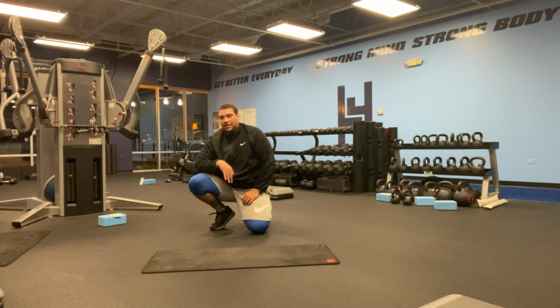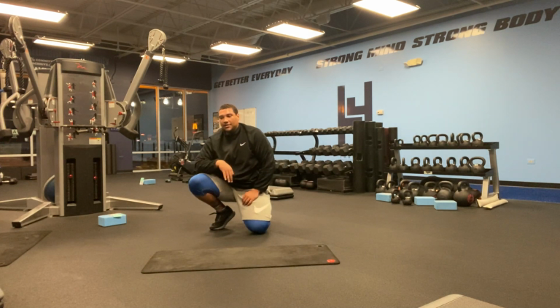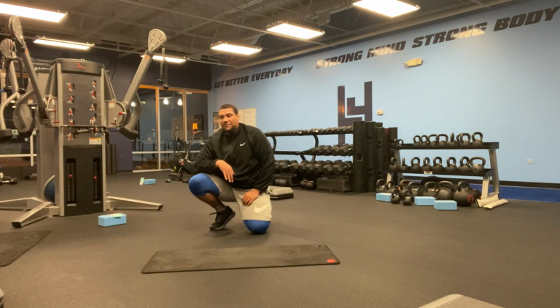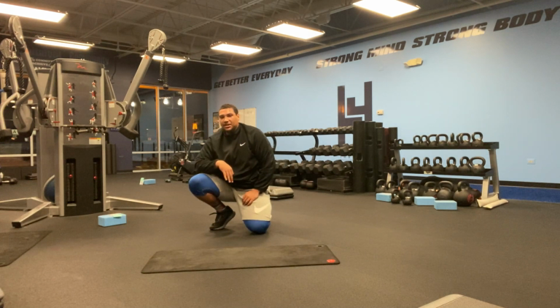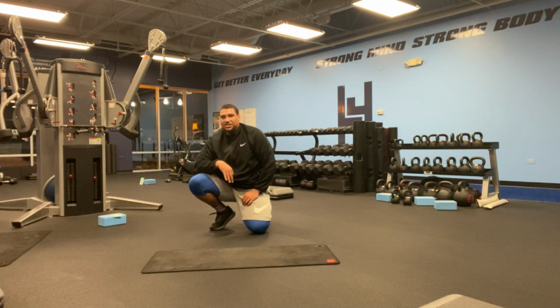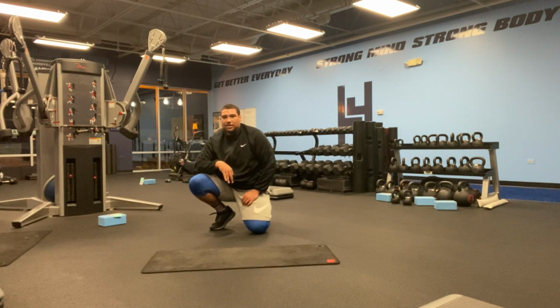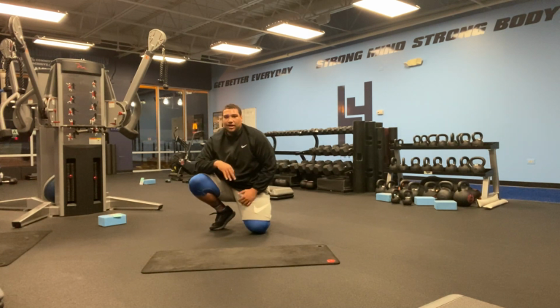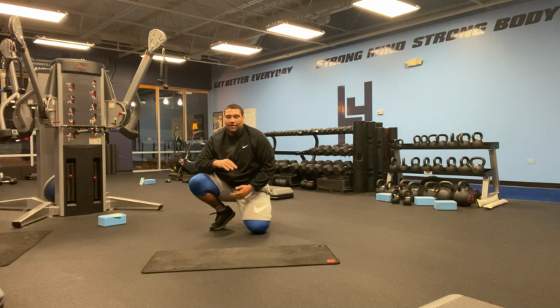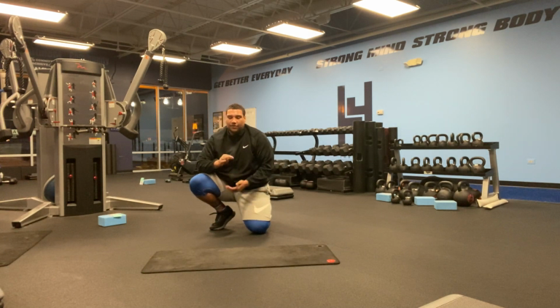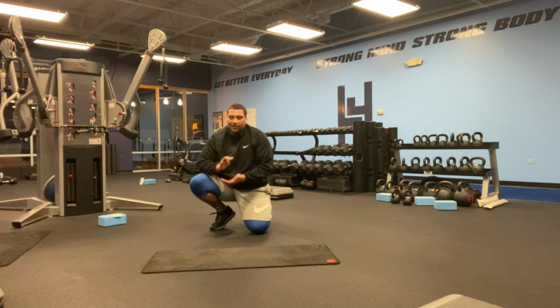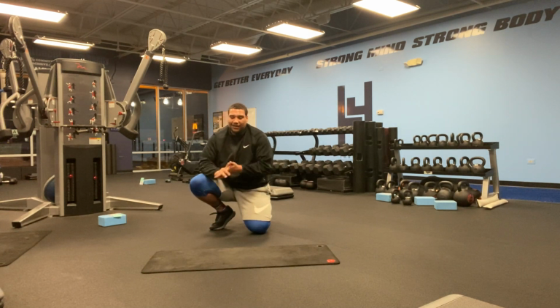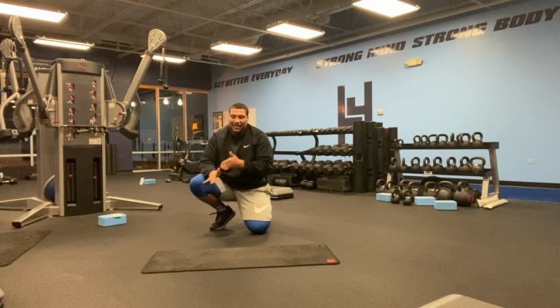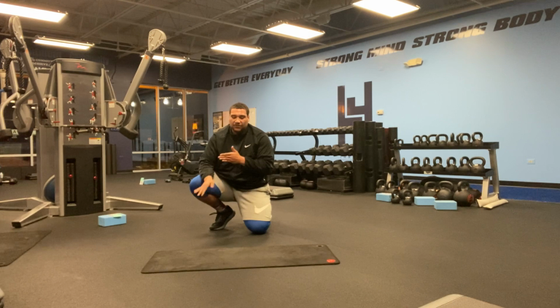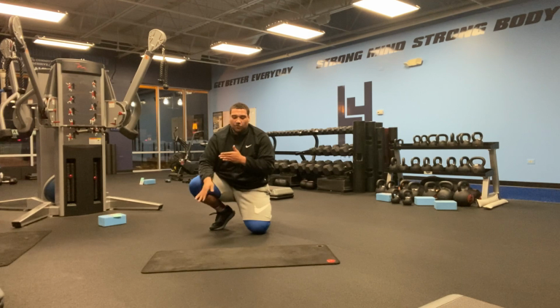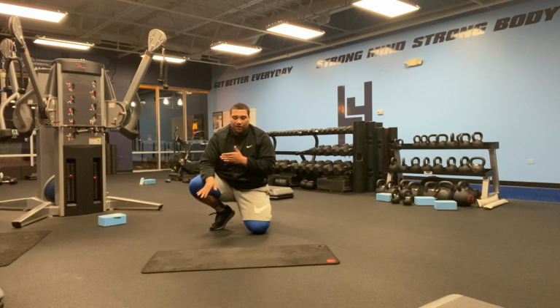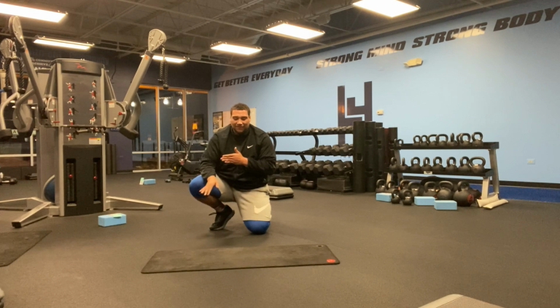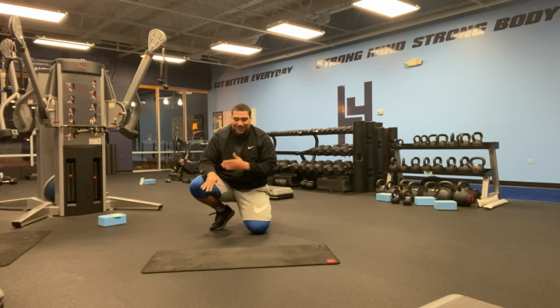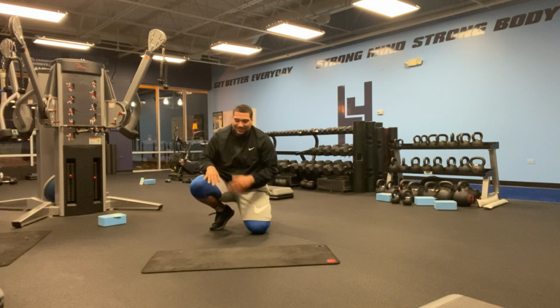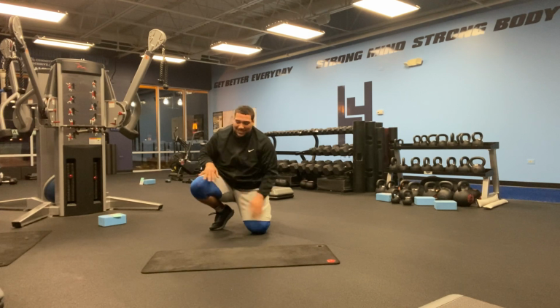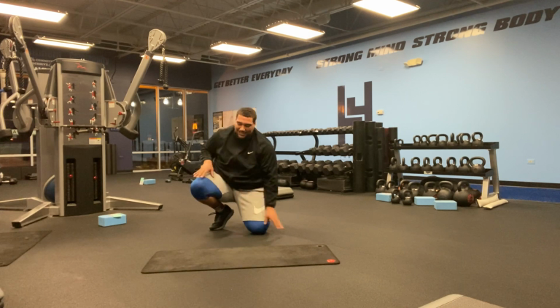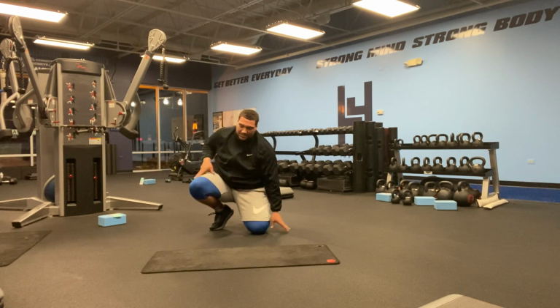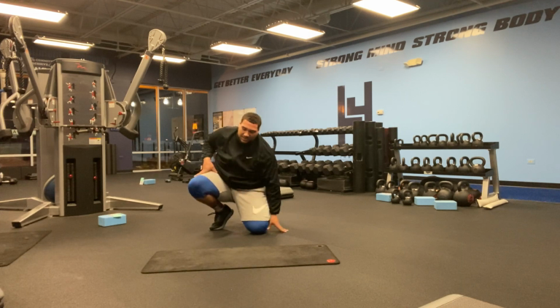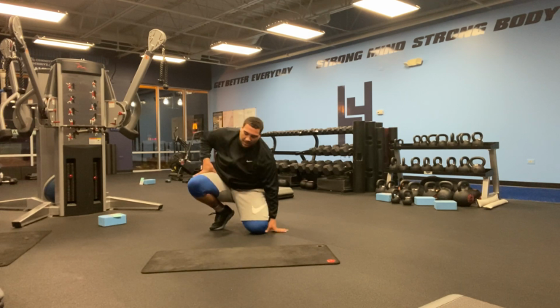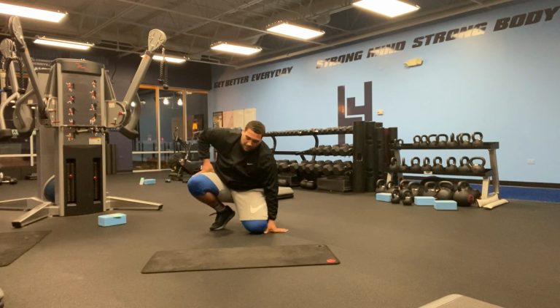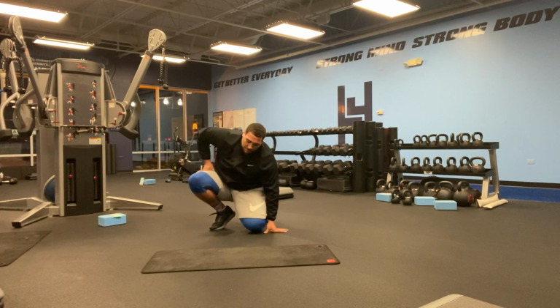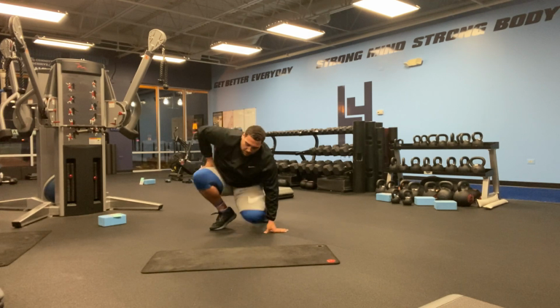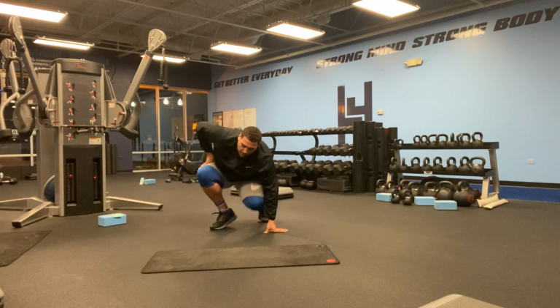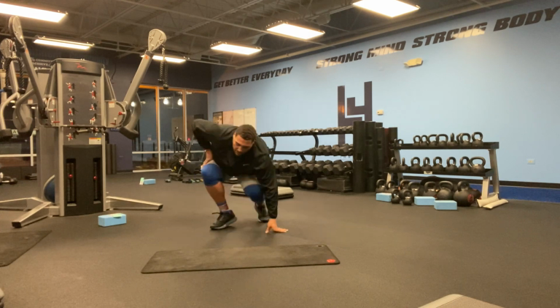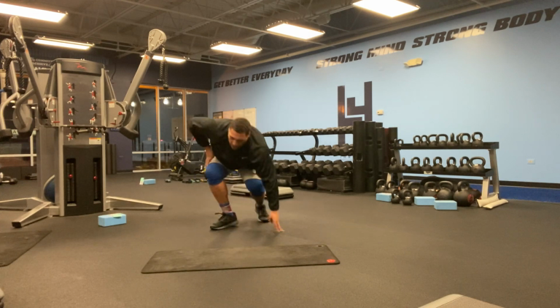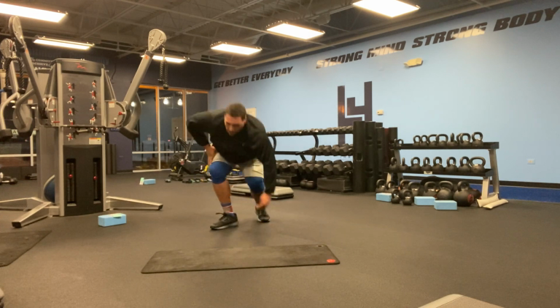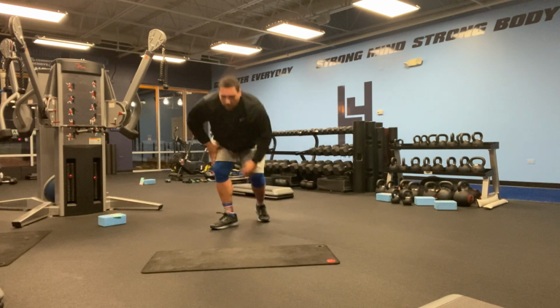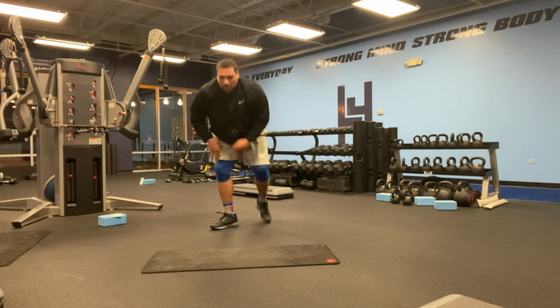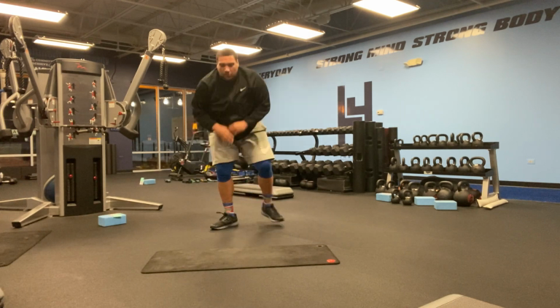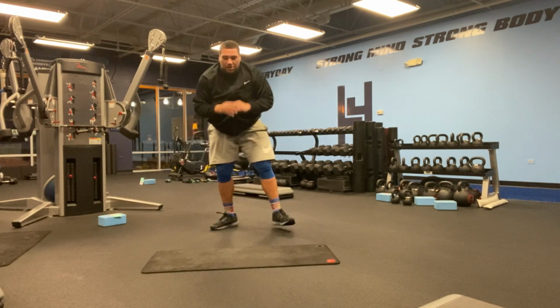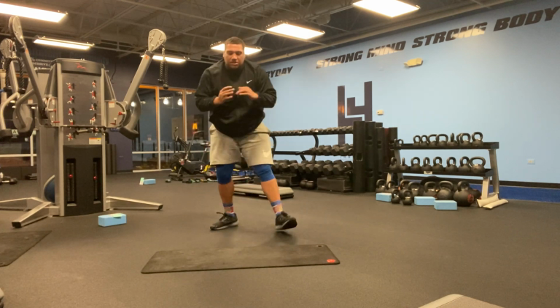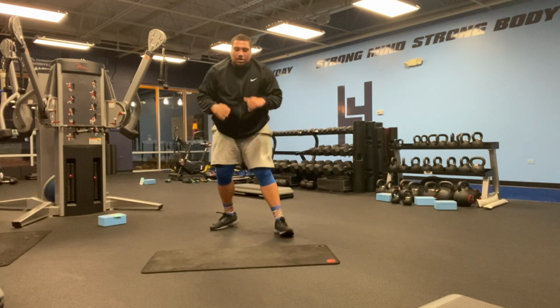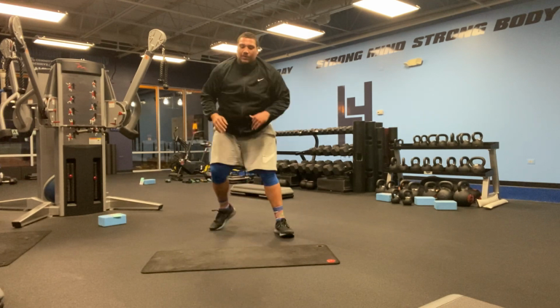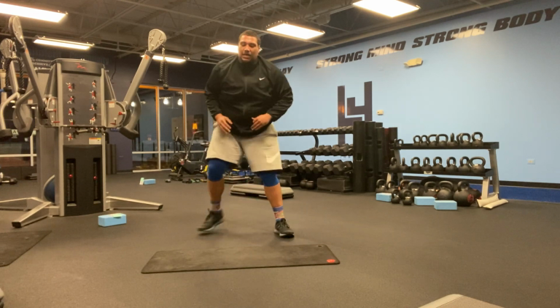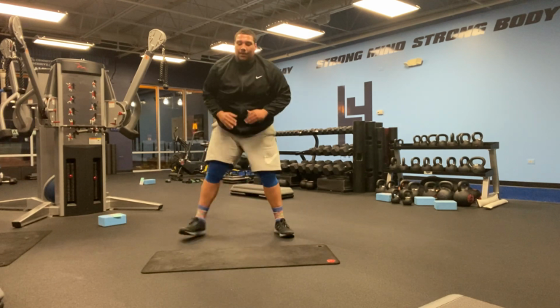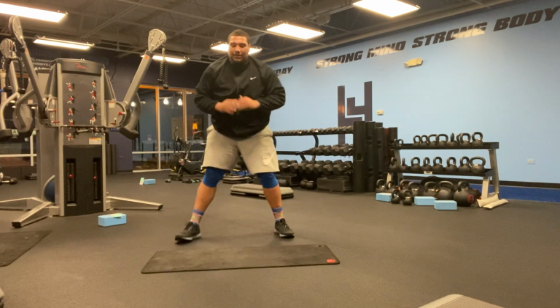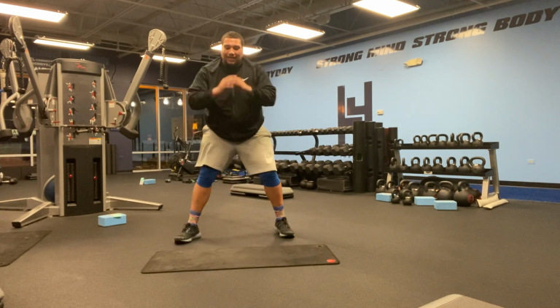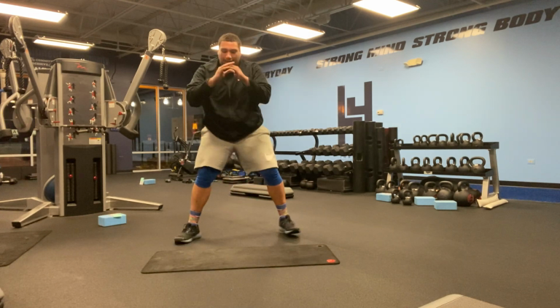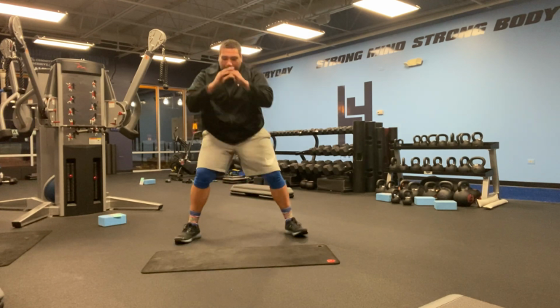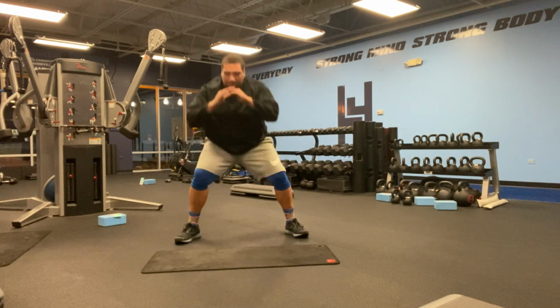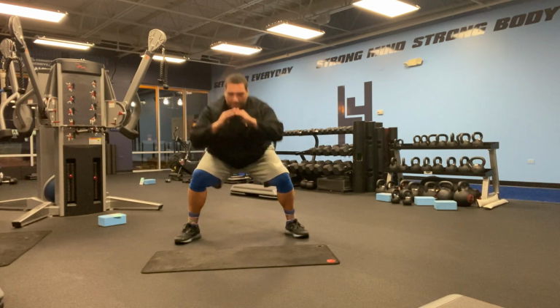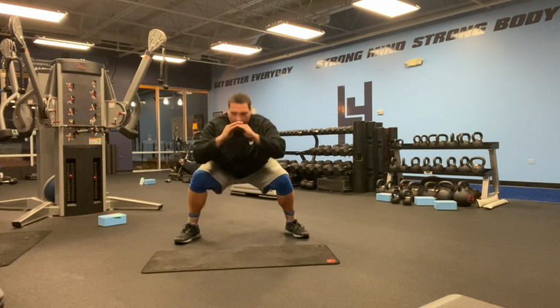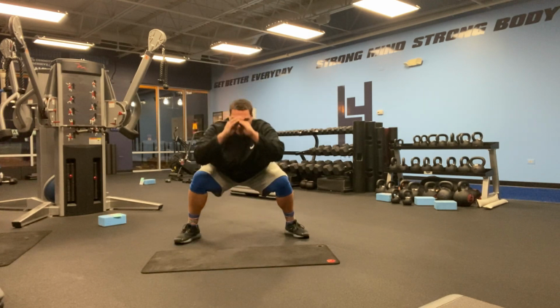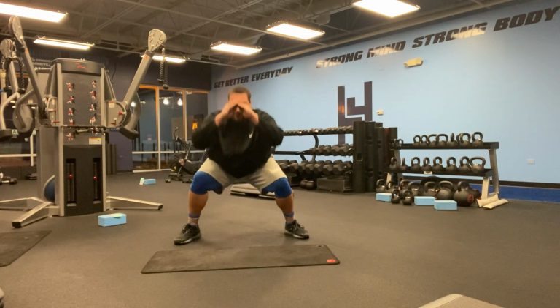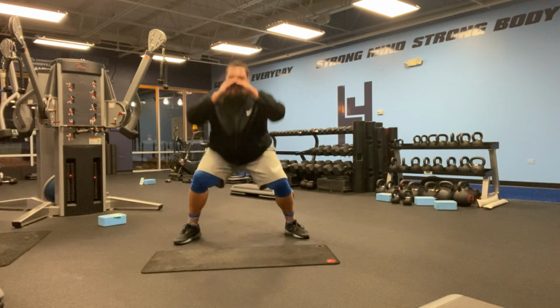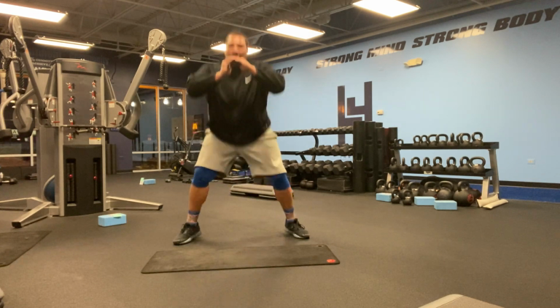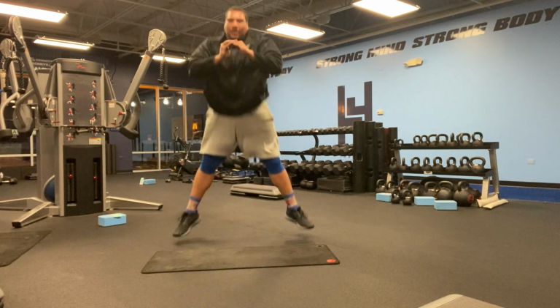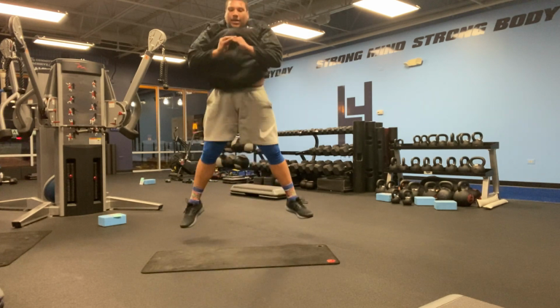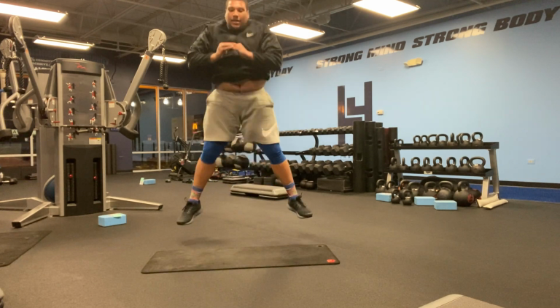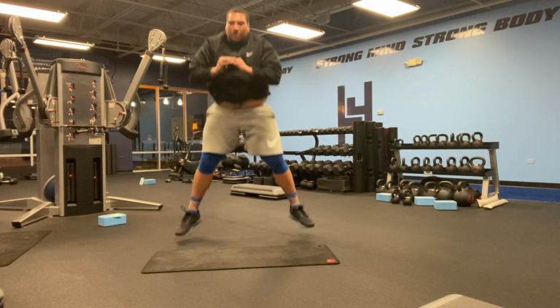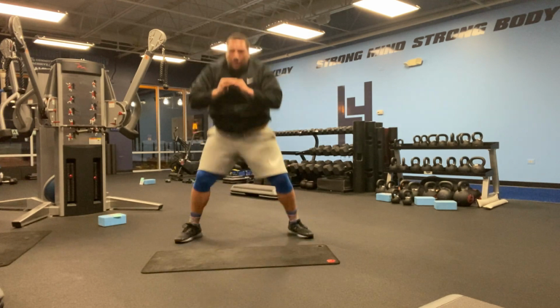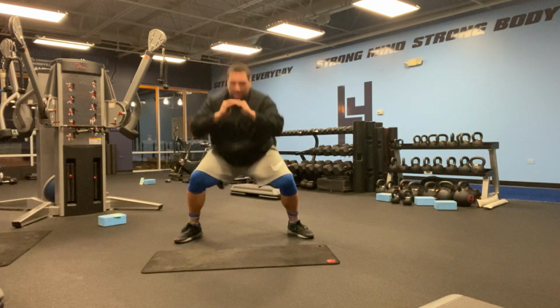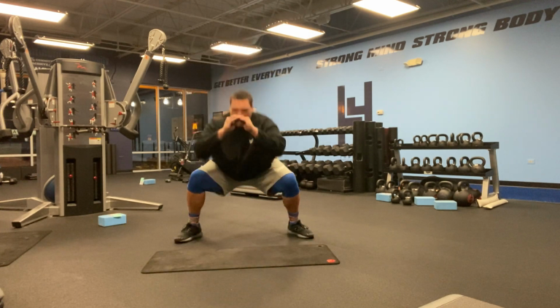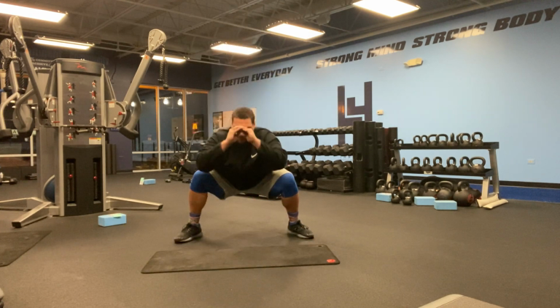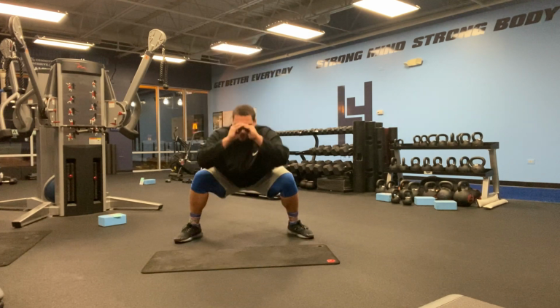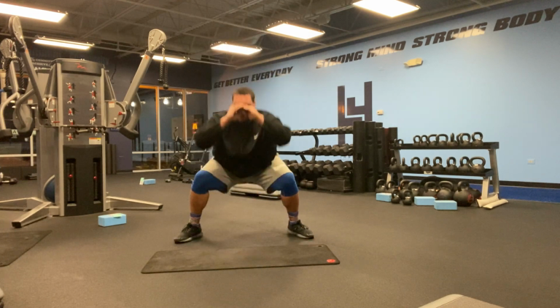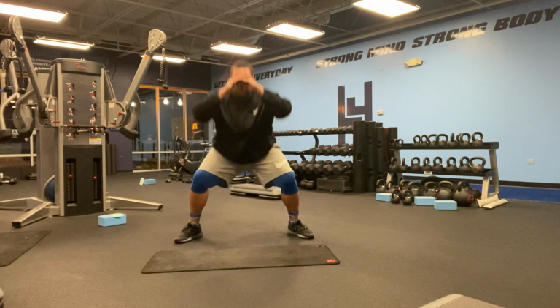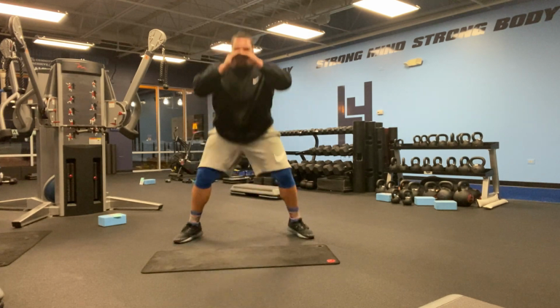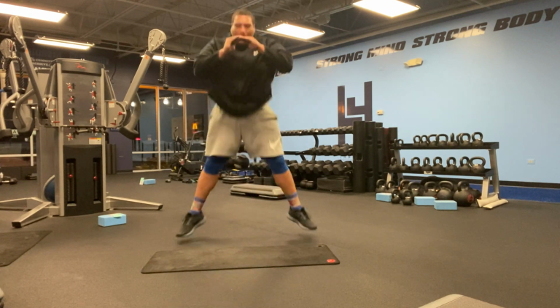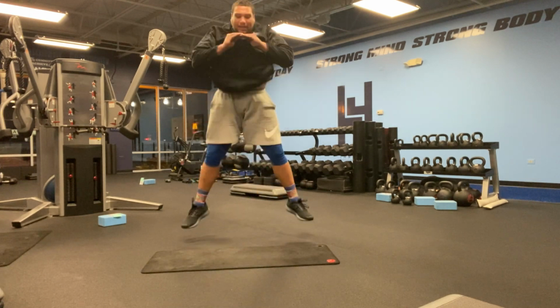And then finish it off — last 45 seconds — we're just going to be coming down and doing some jump squats.